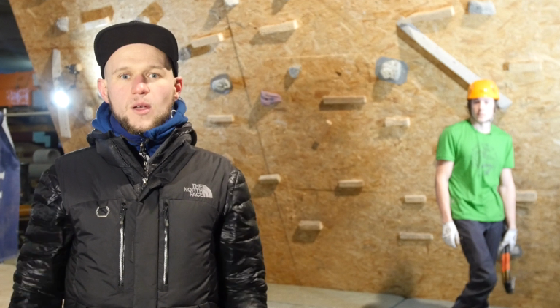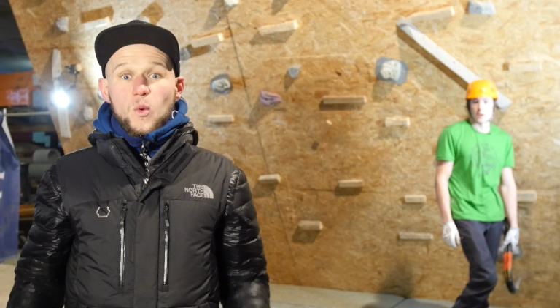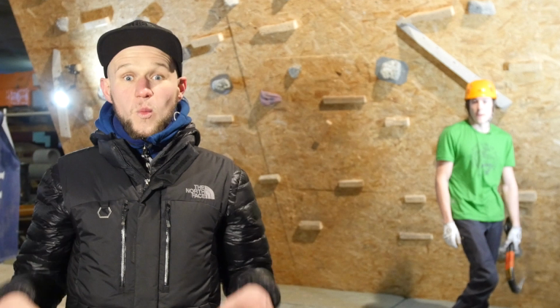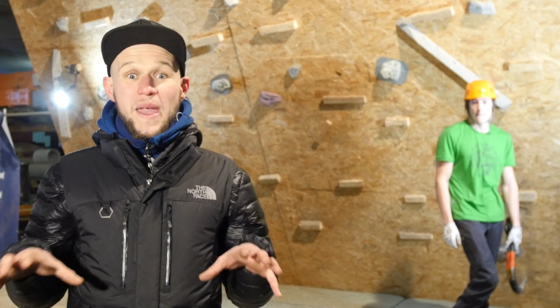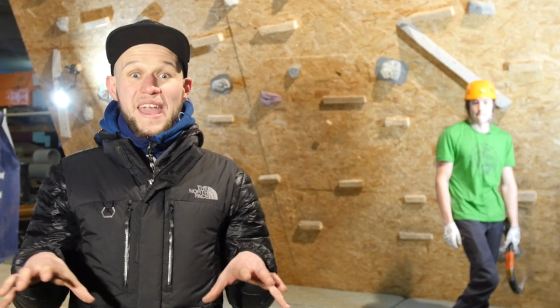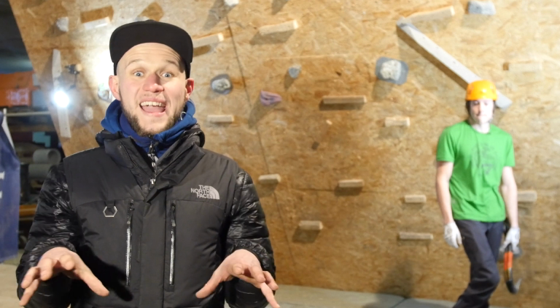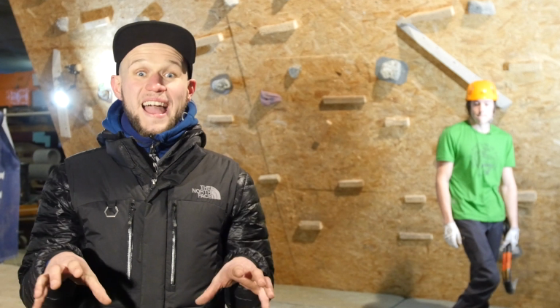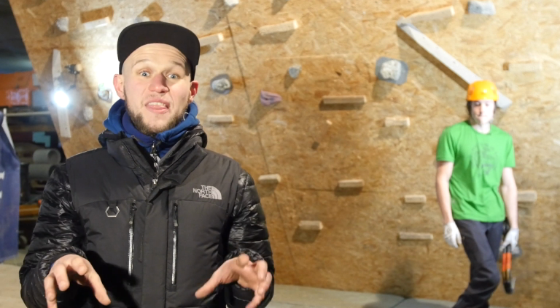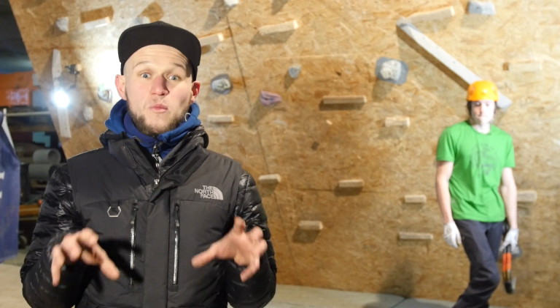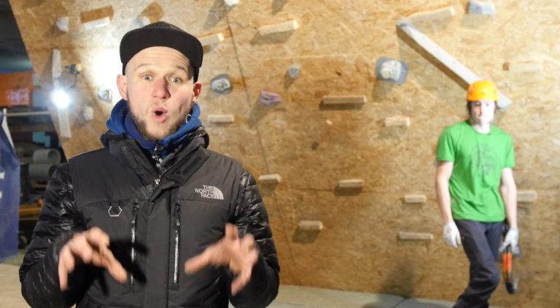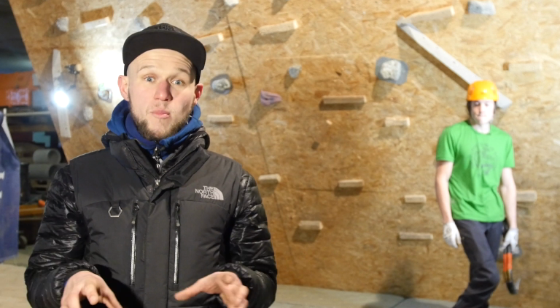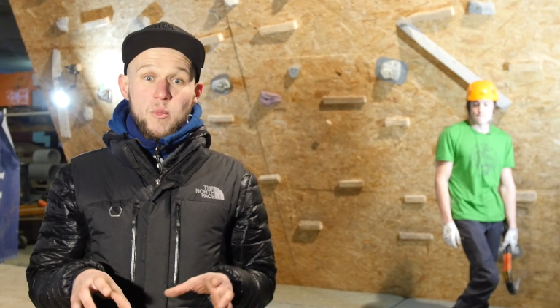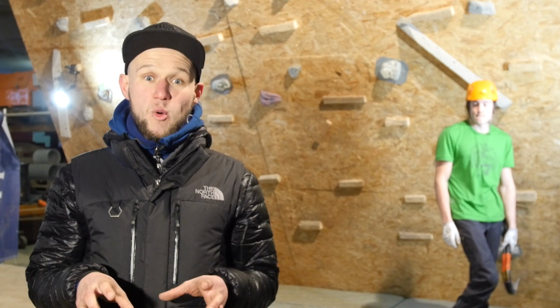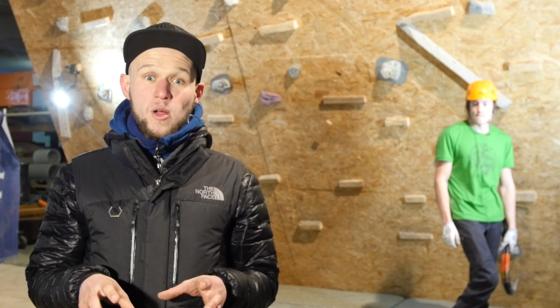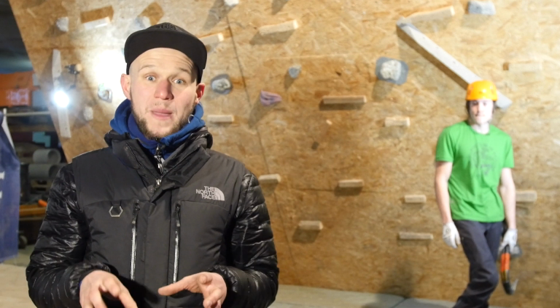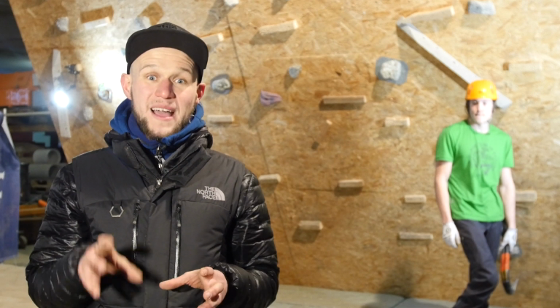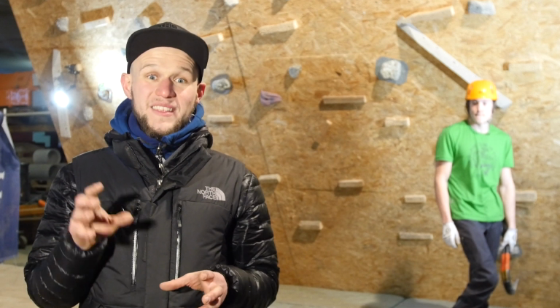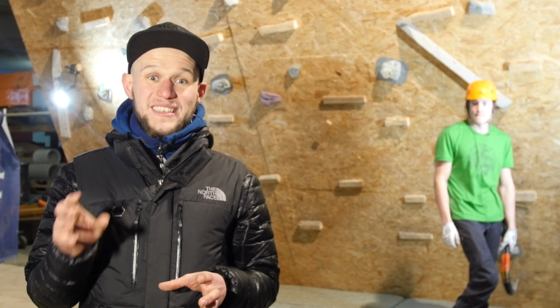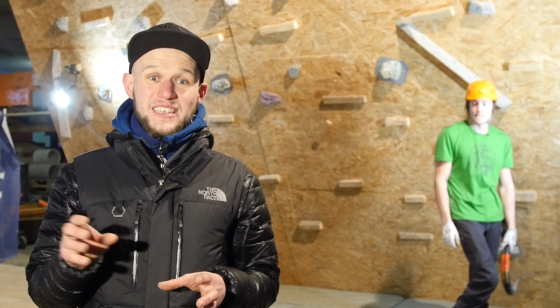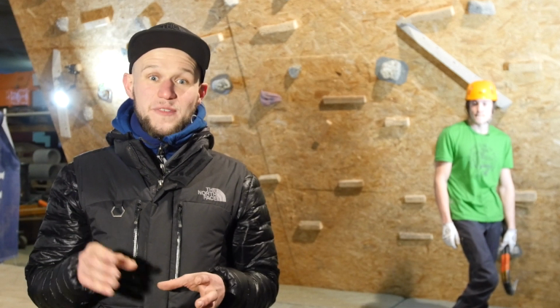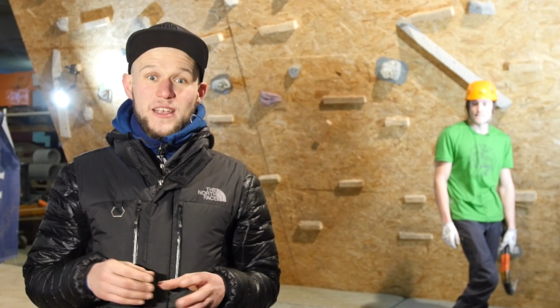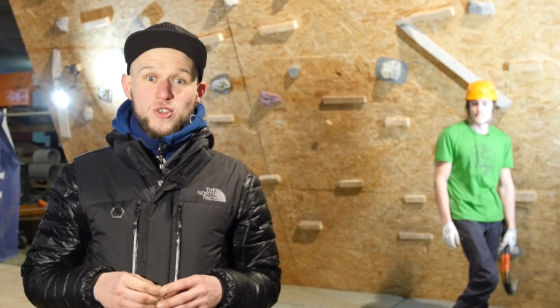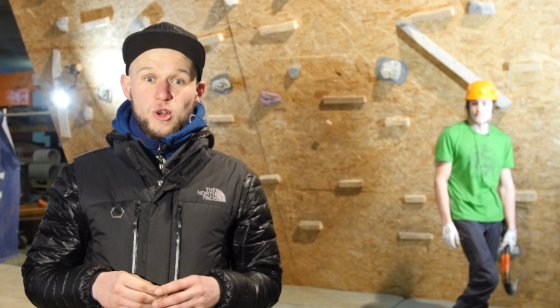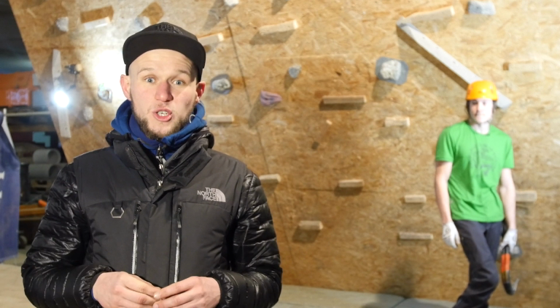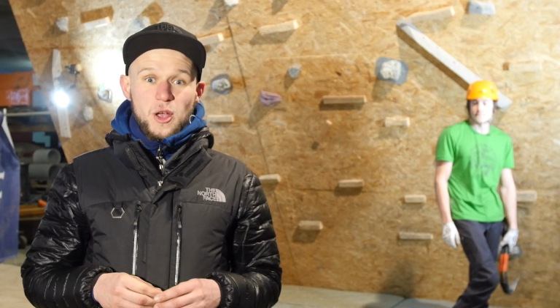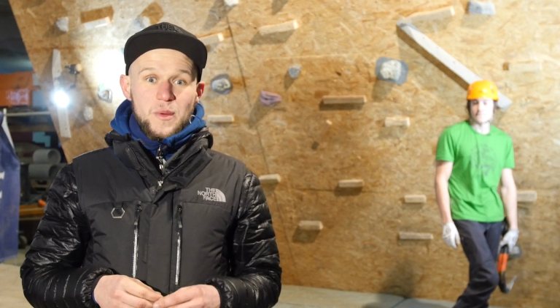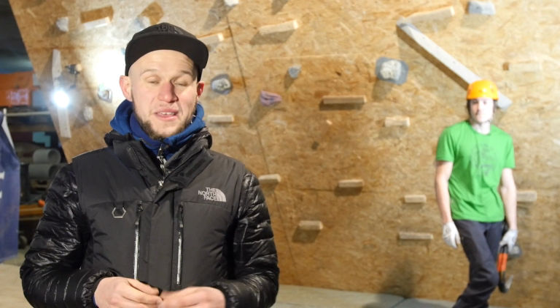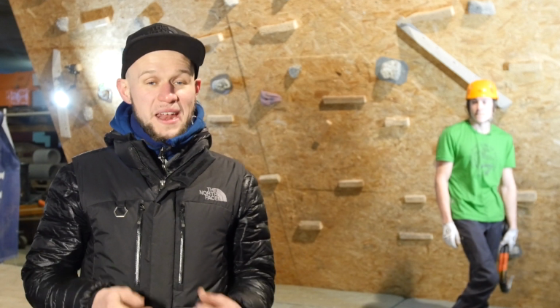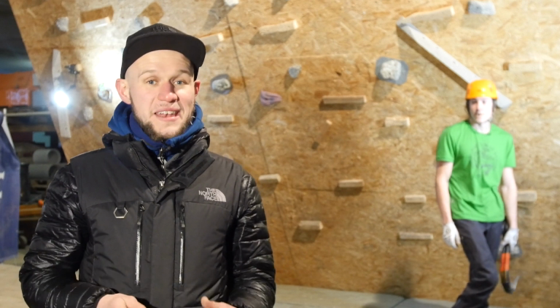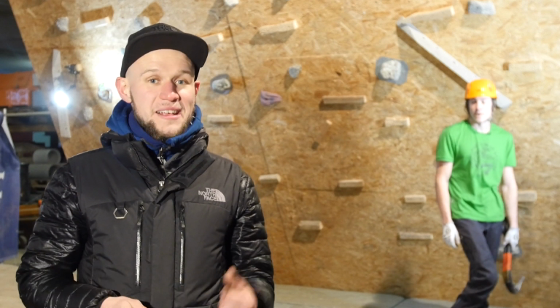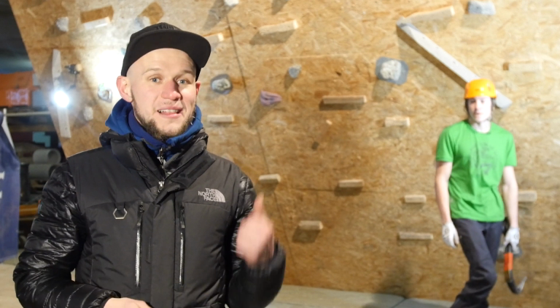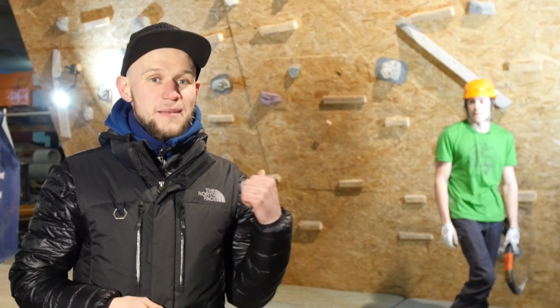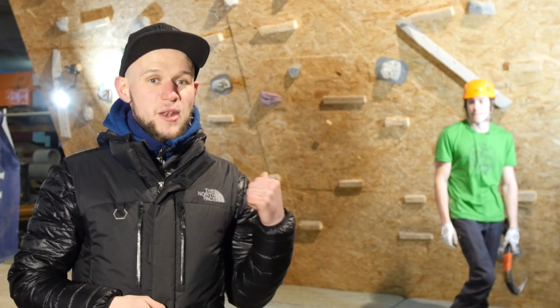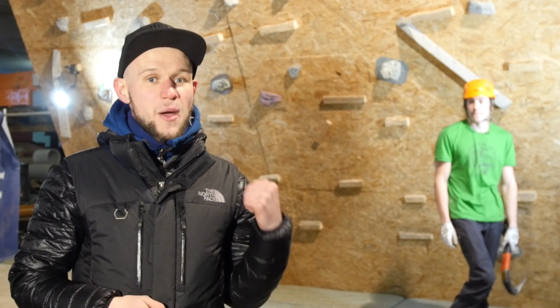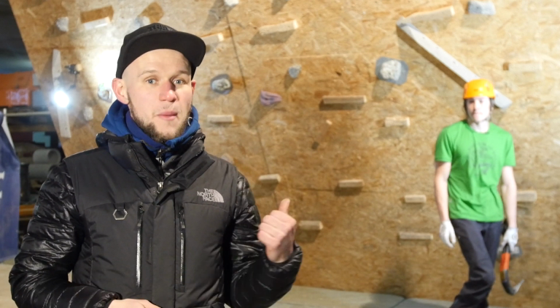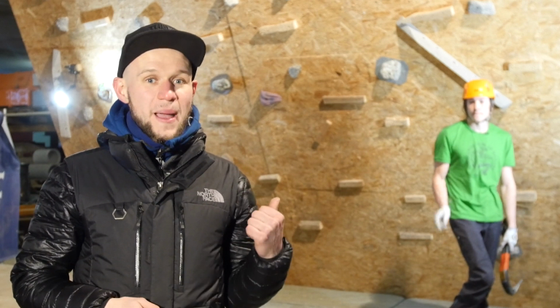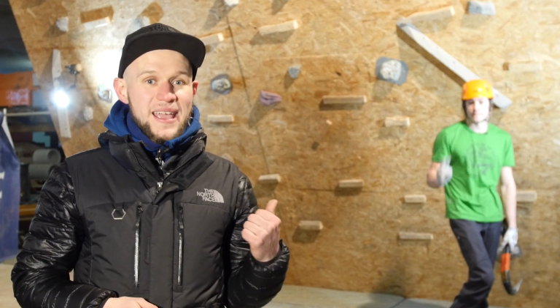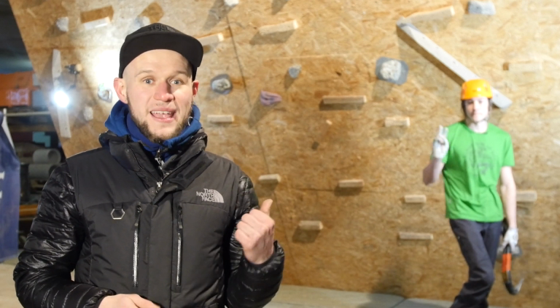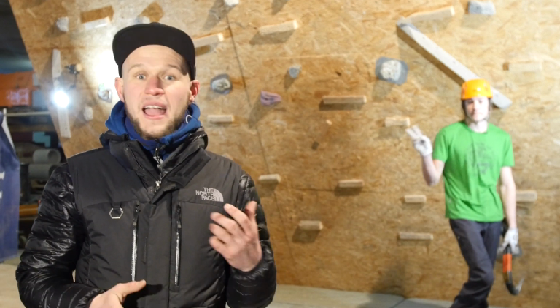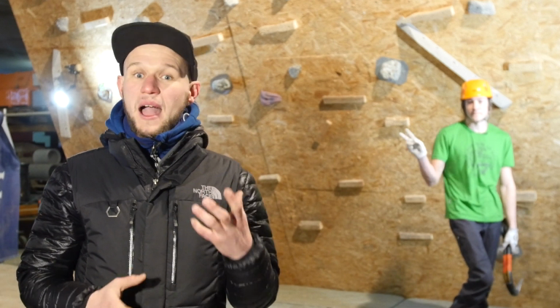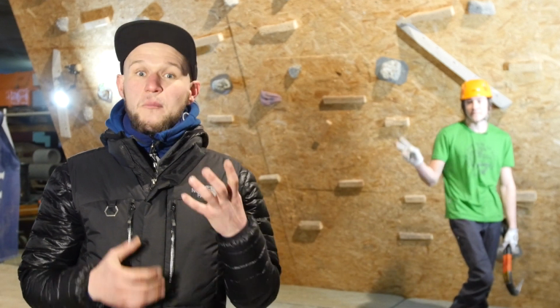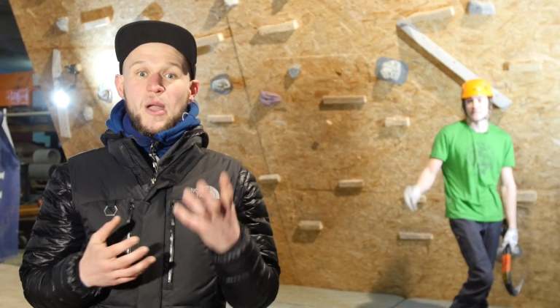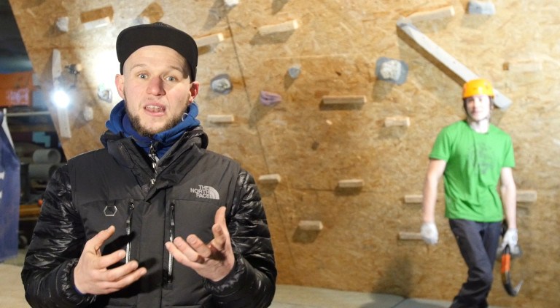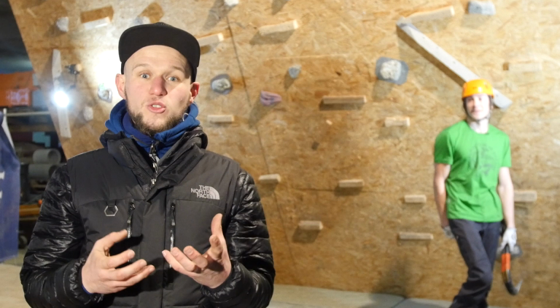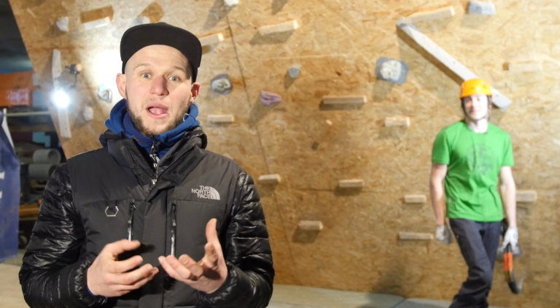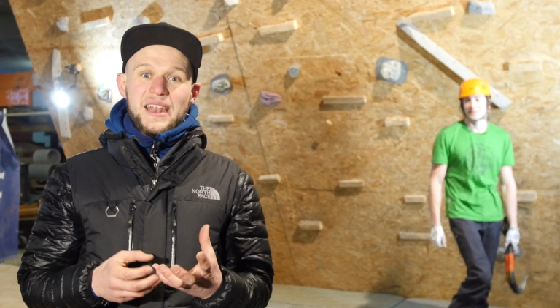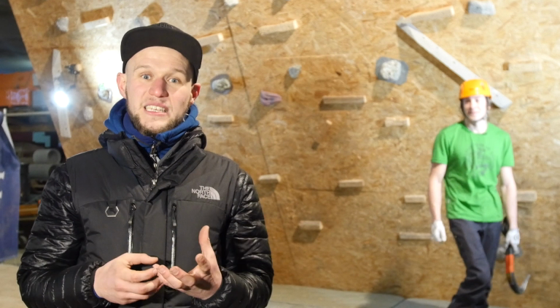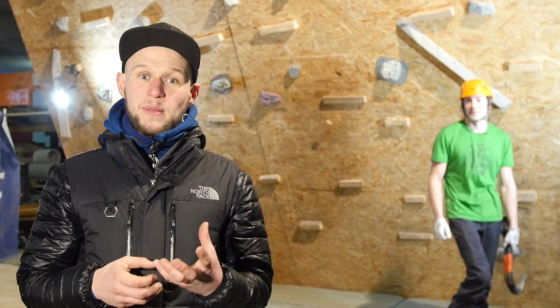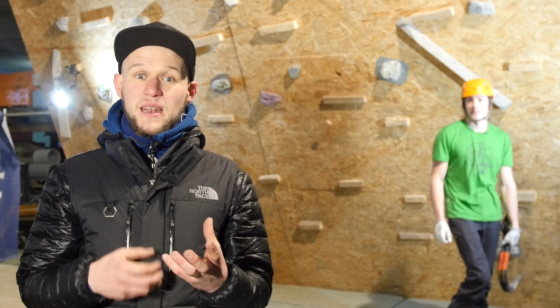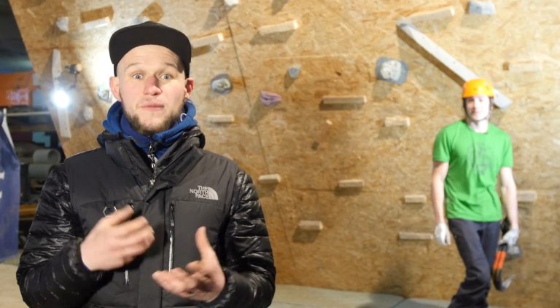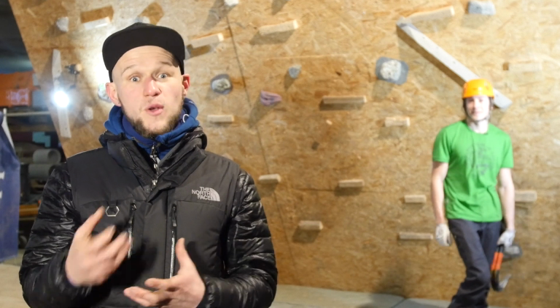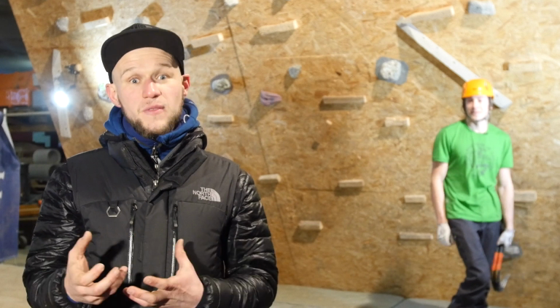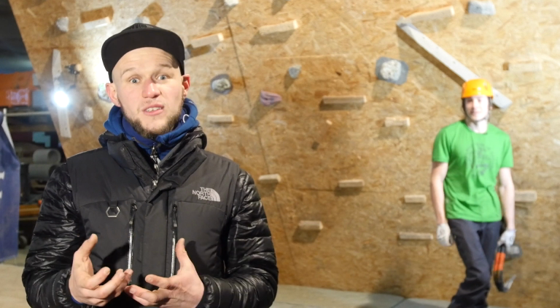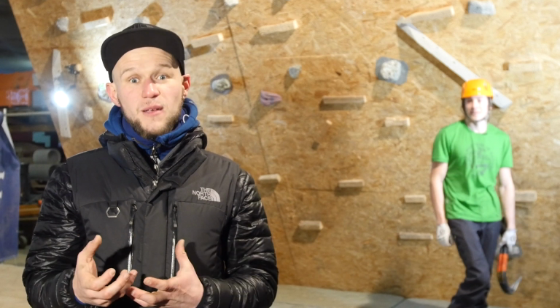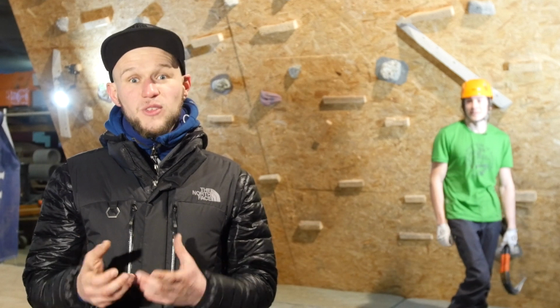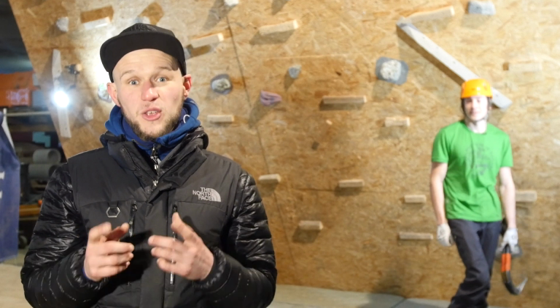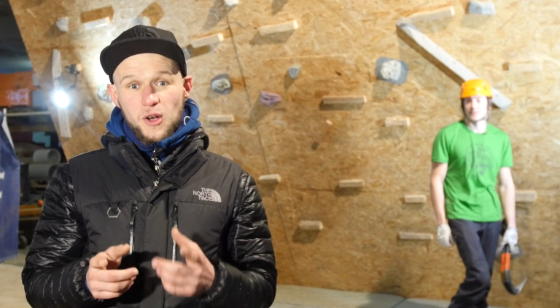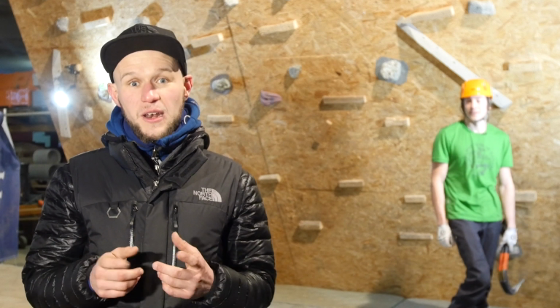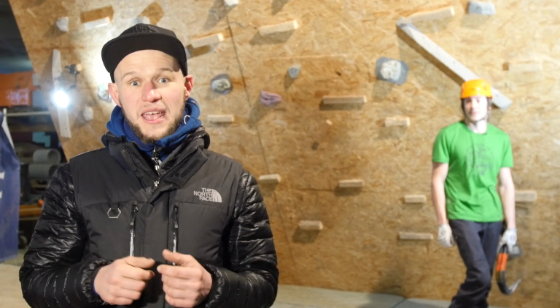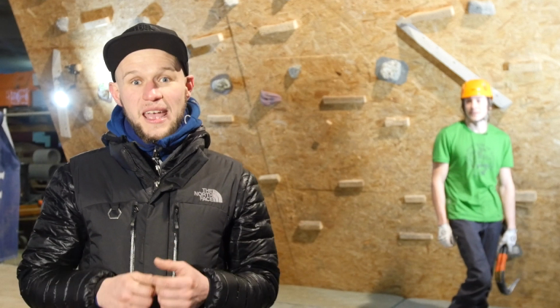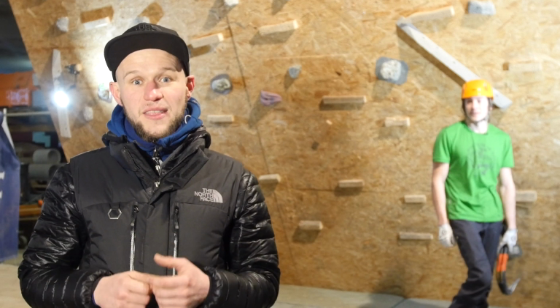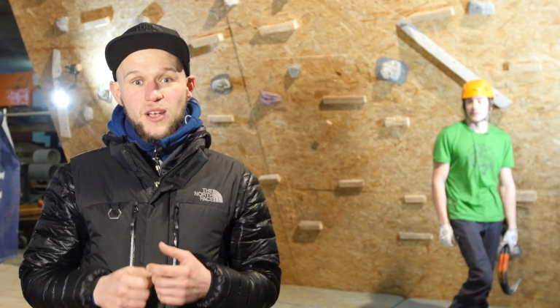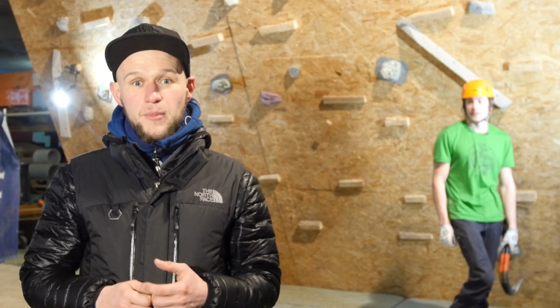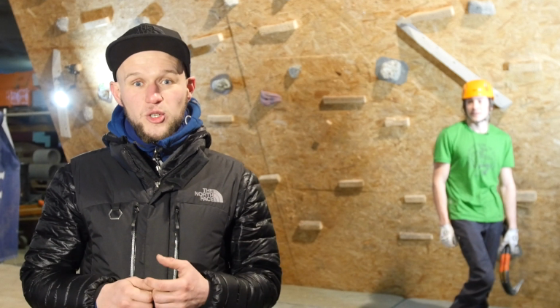We're here at the warm-up wall behind the SAS phase structure with Canadian climber Noah Bake, and we're going to try and explain a few of the terms that you're going to hear in the commentary.